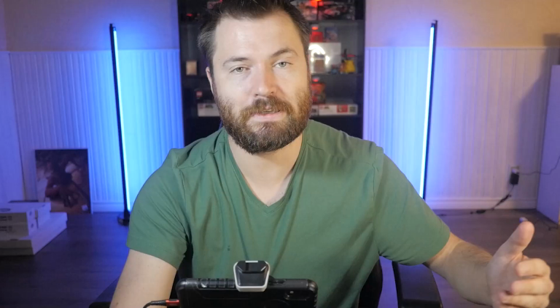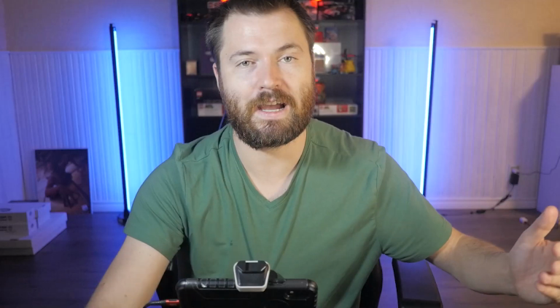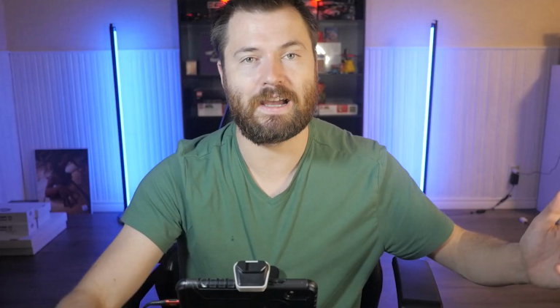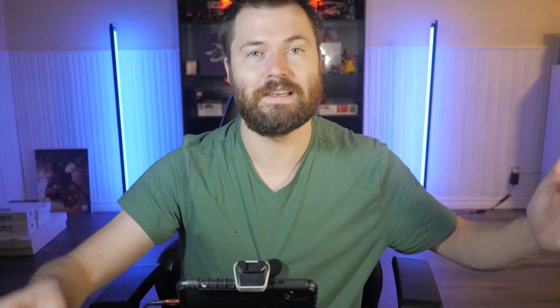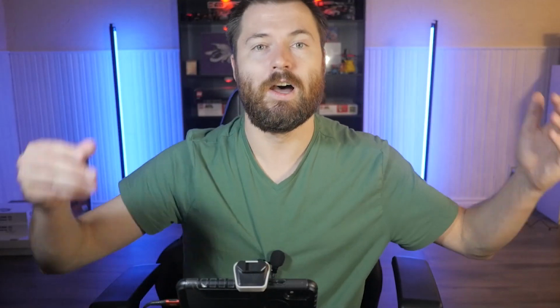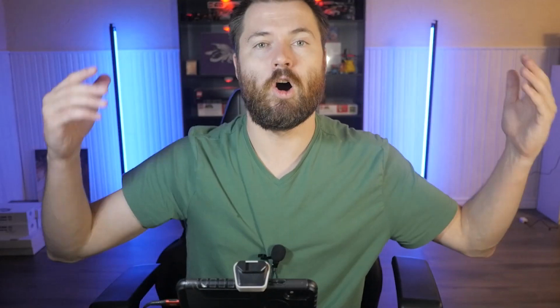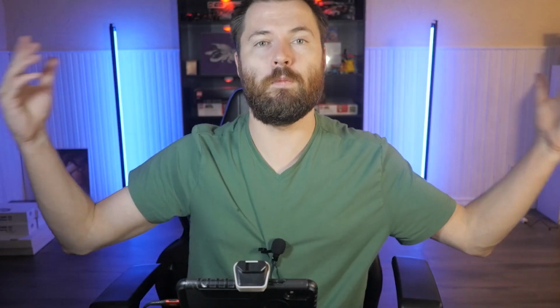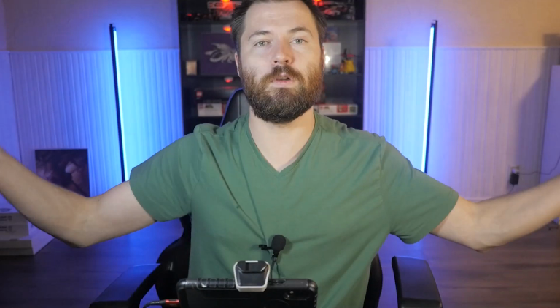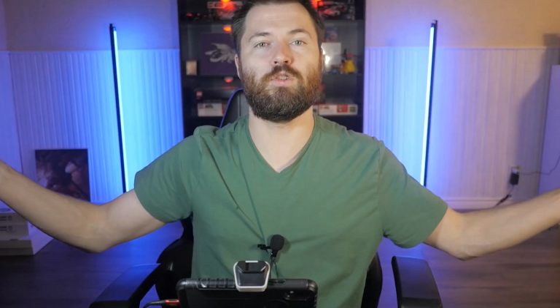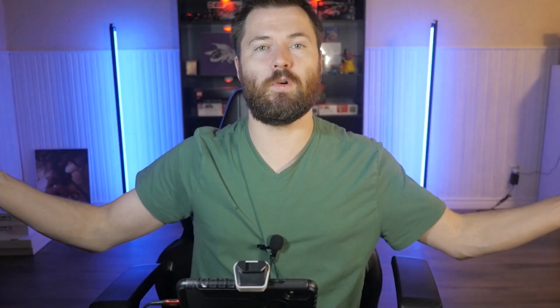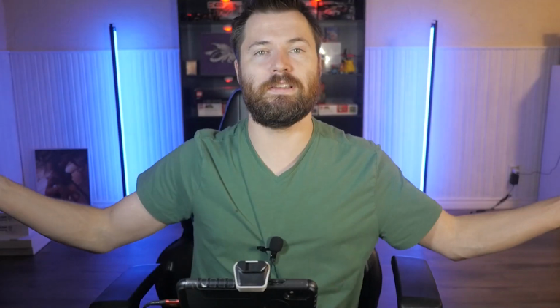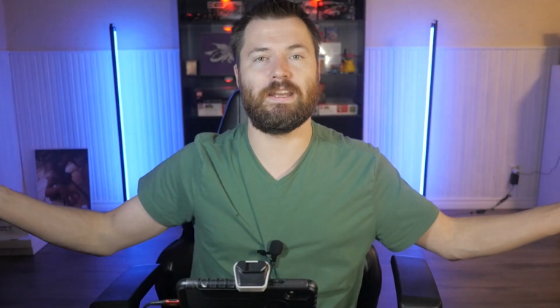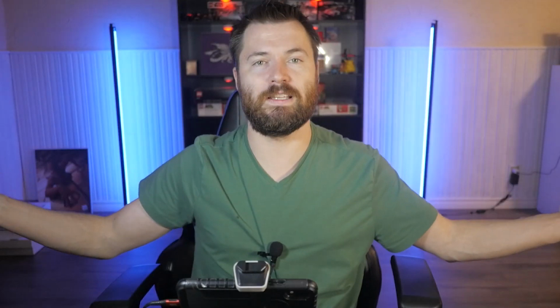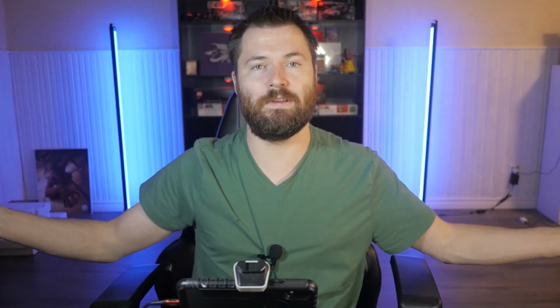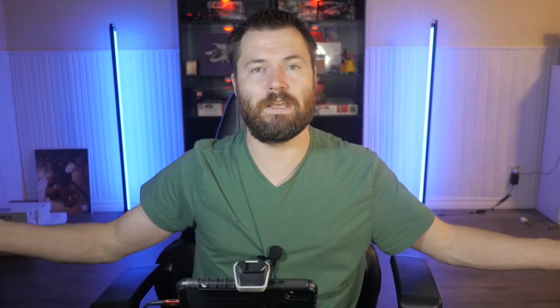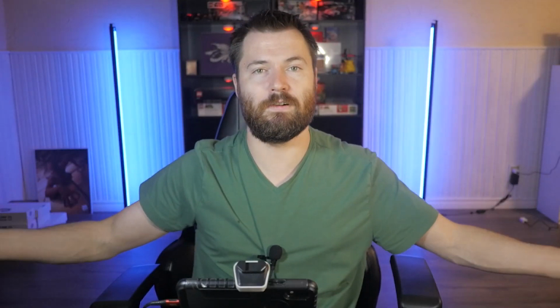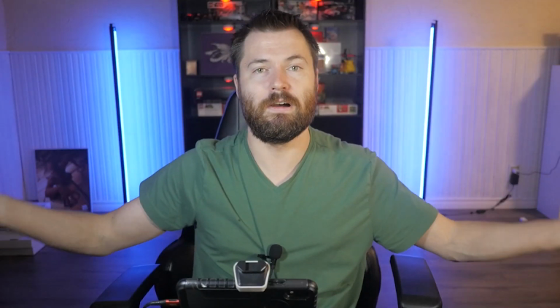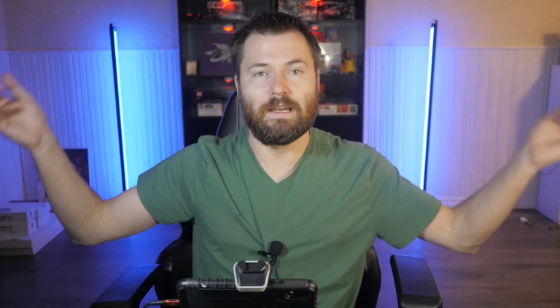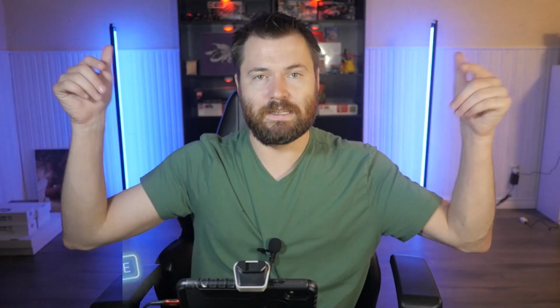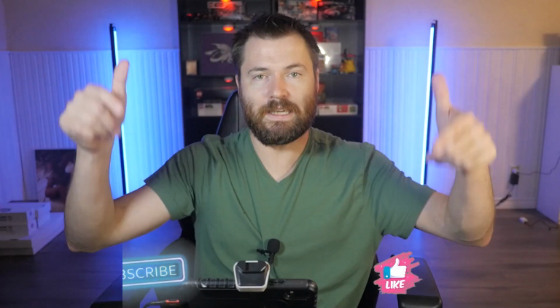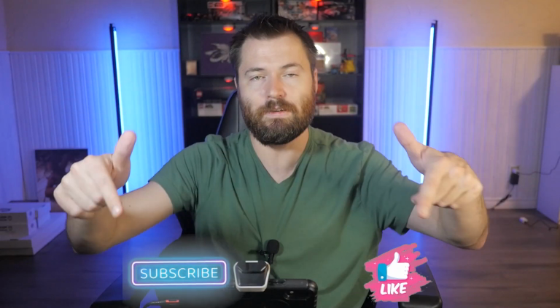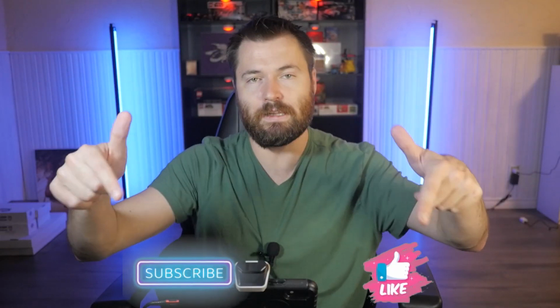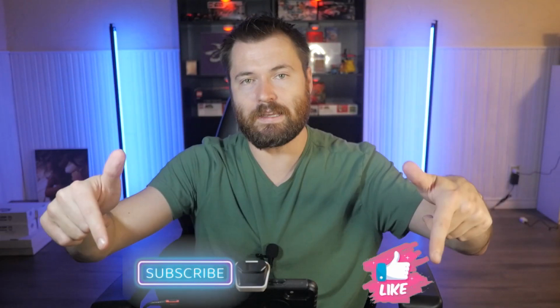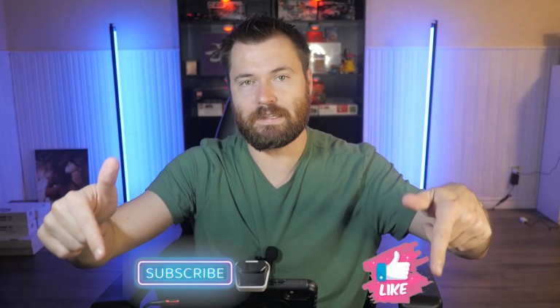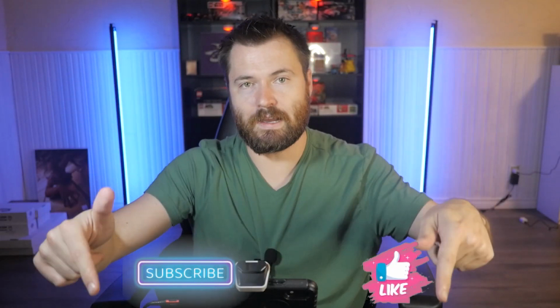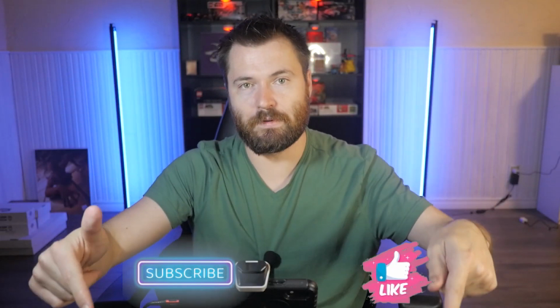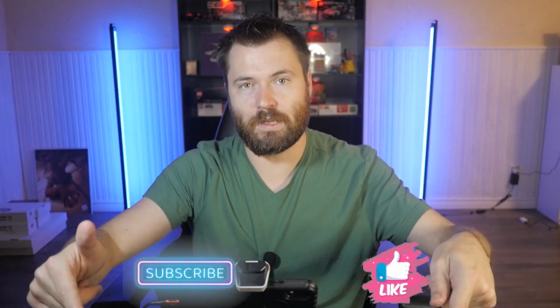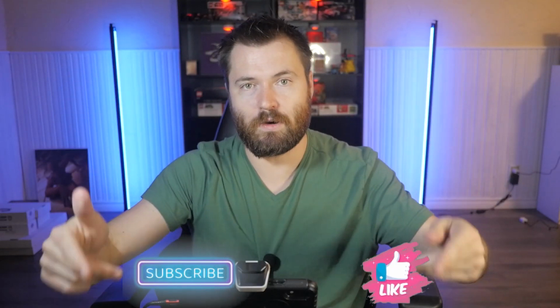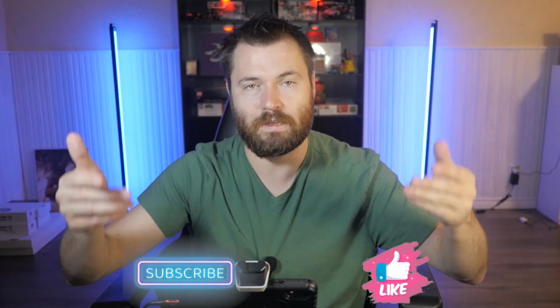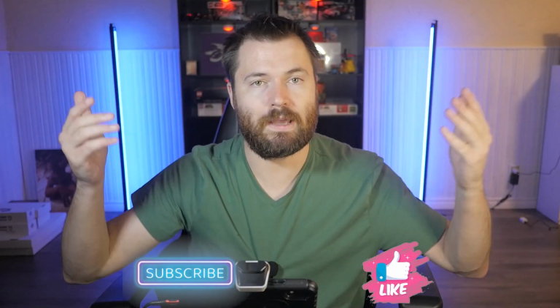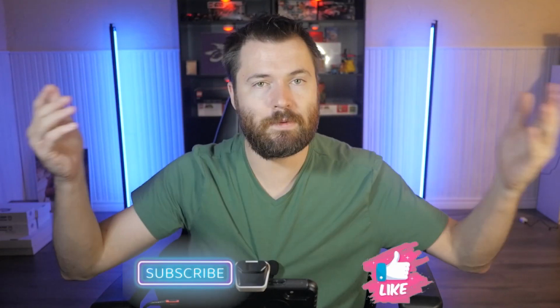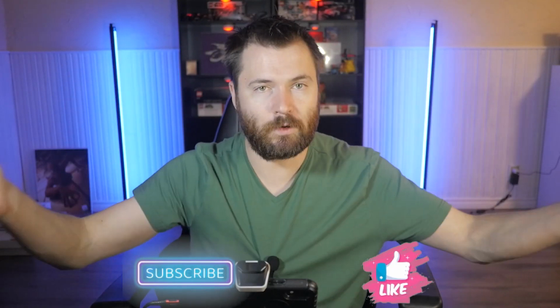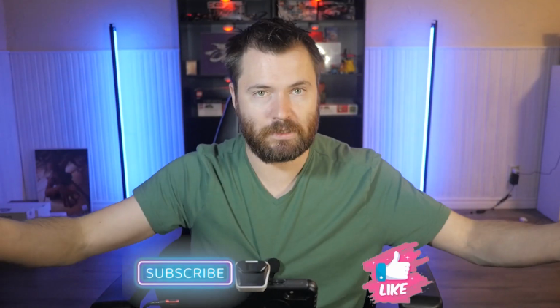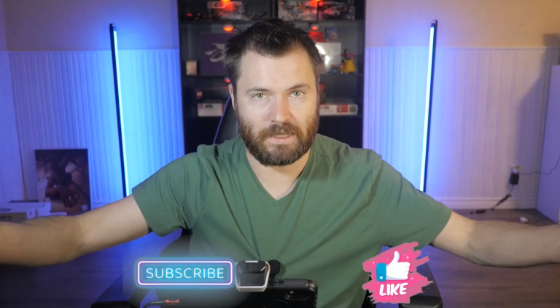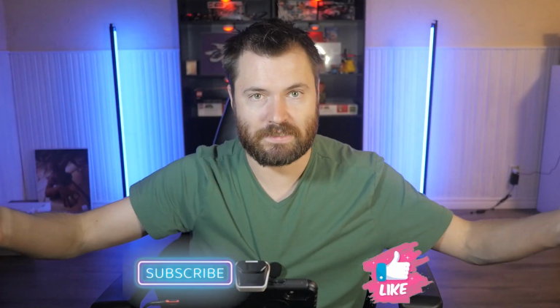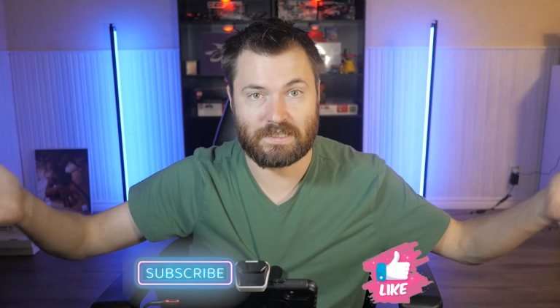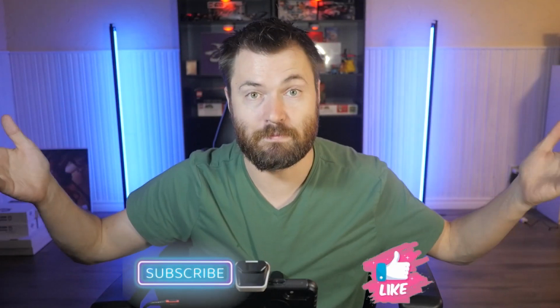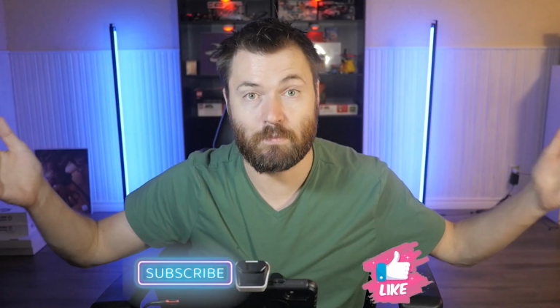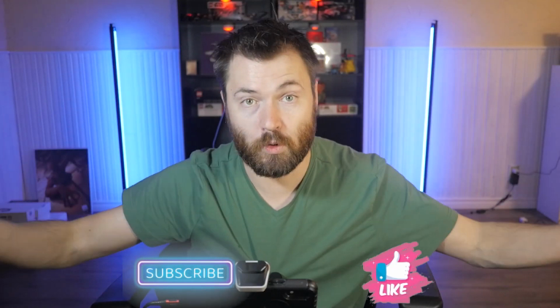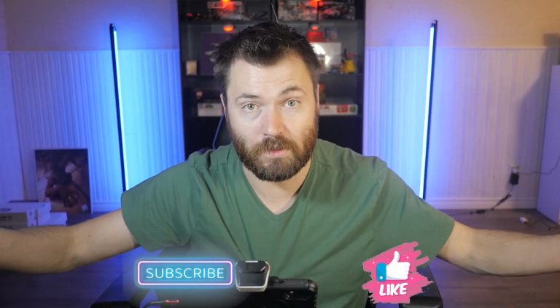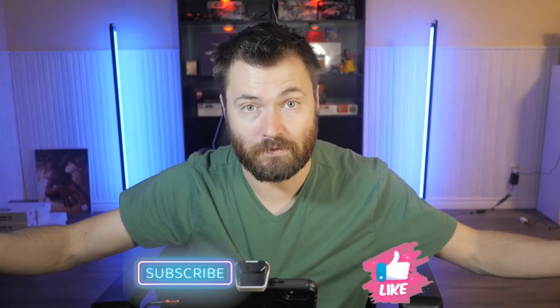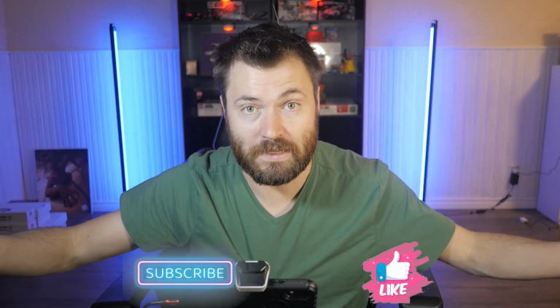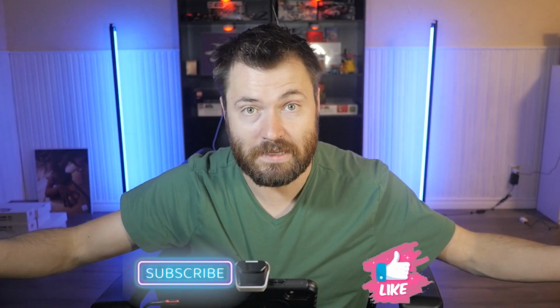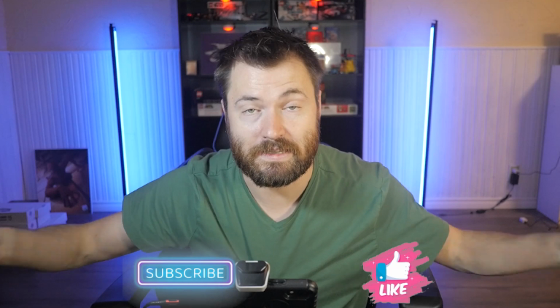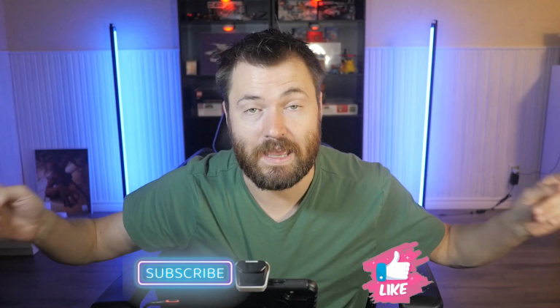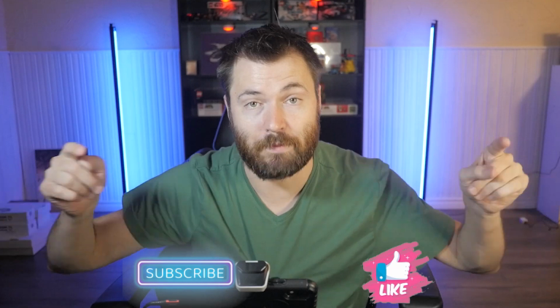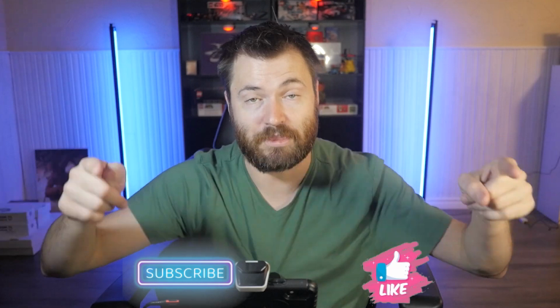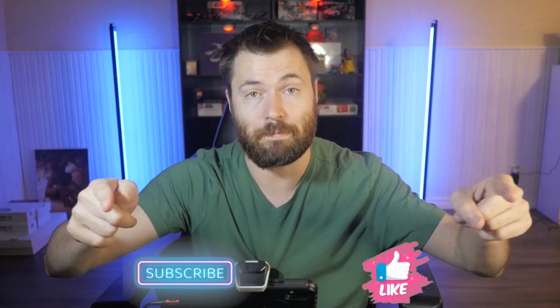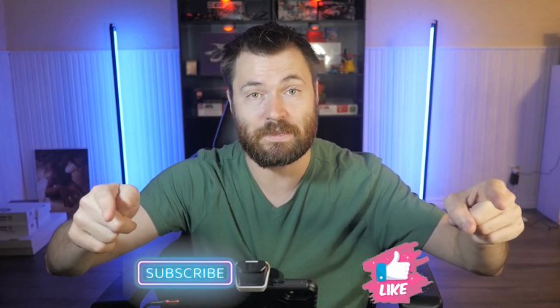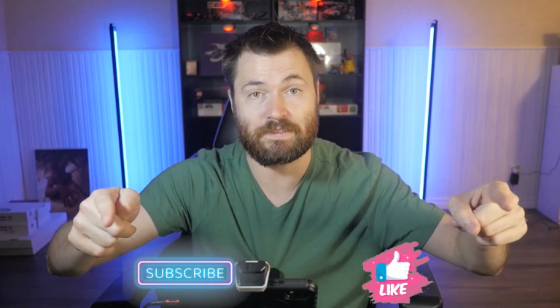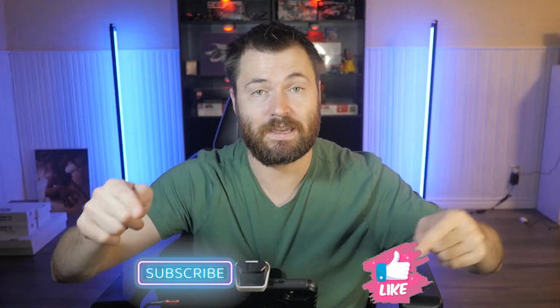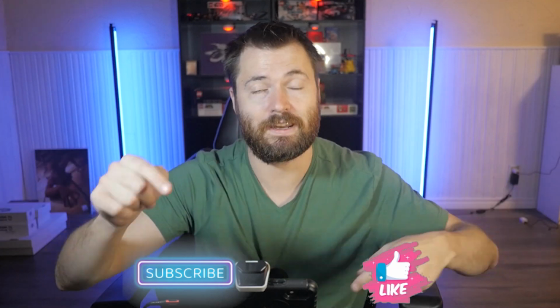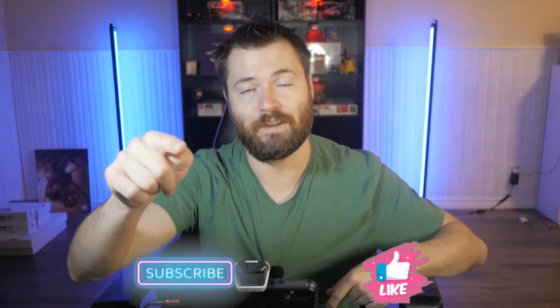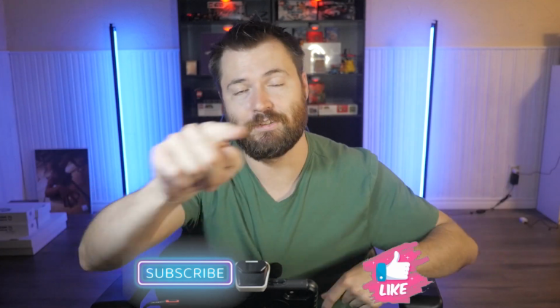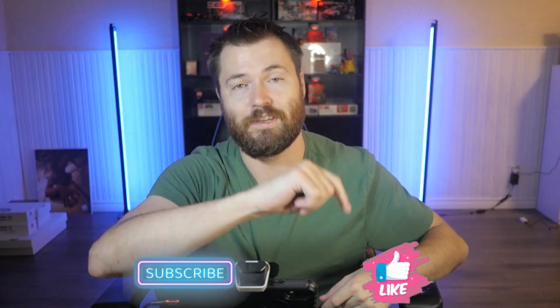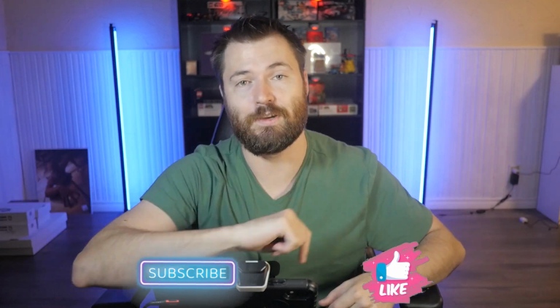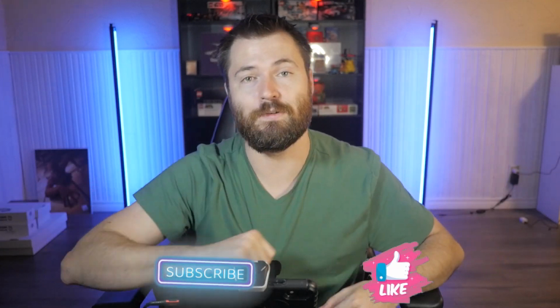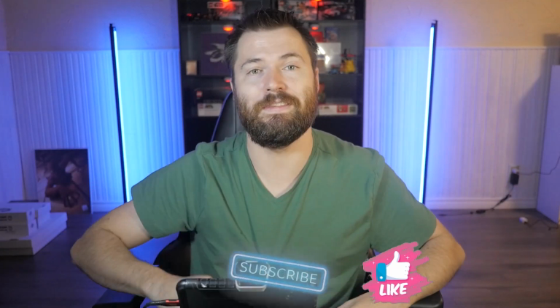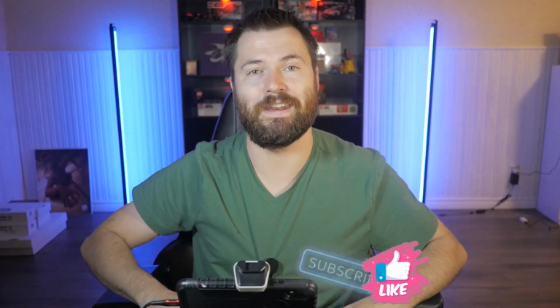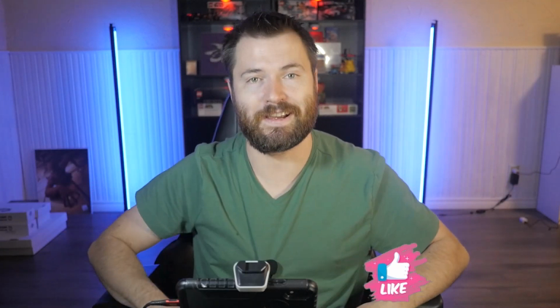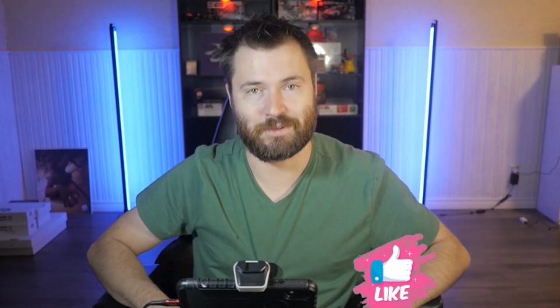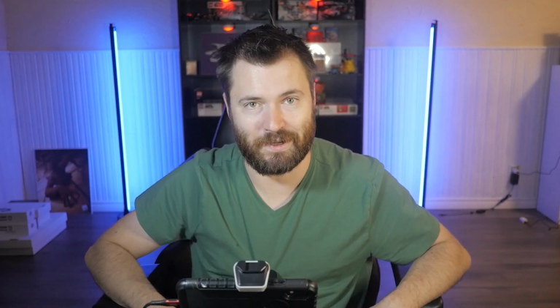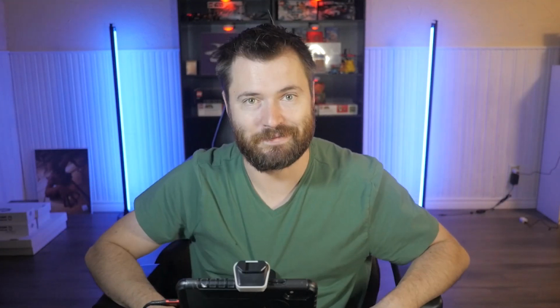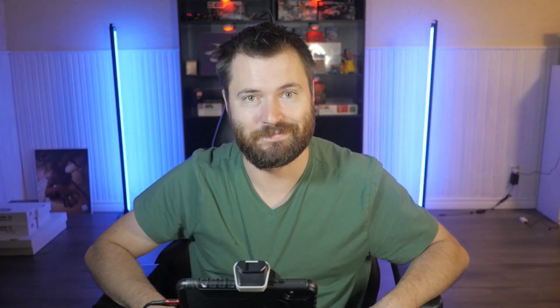Anyway guys, hope you enjoyed today's video. Leave a like down below and let me know if you'd like to see more of these. And with that being said, I'll see you in the next one.